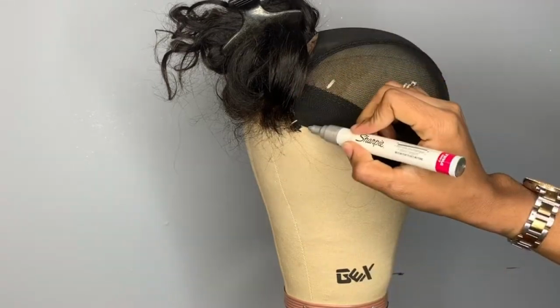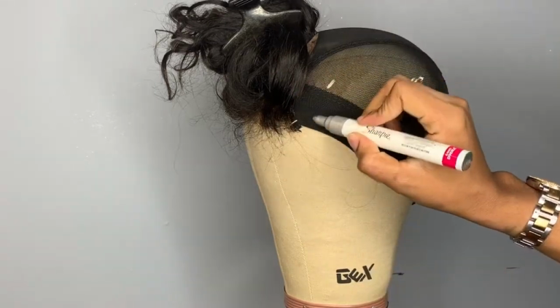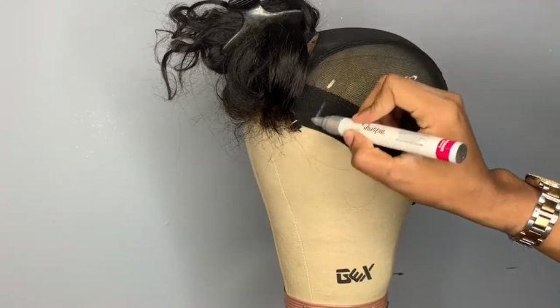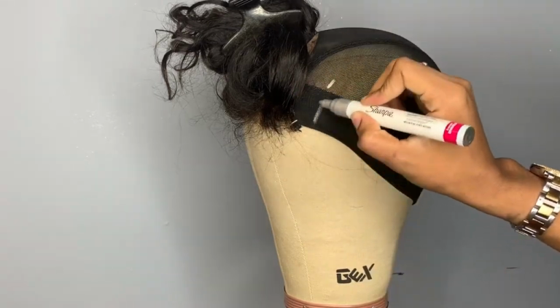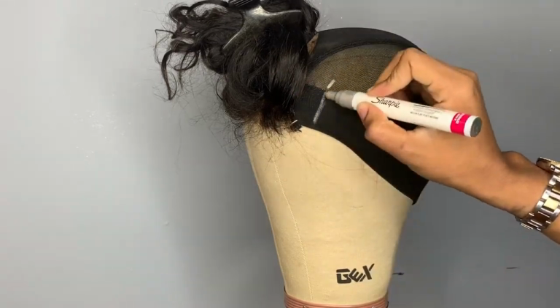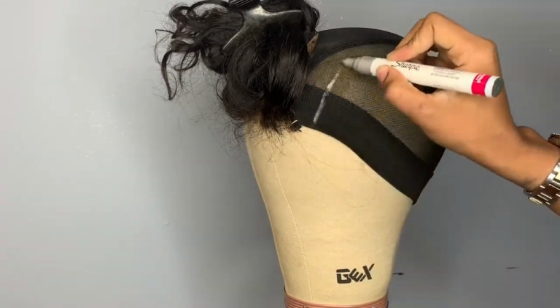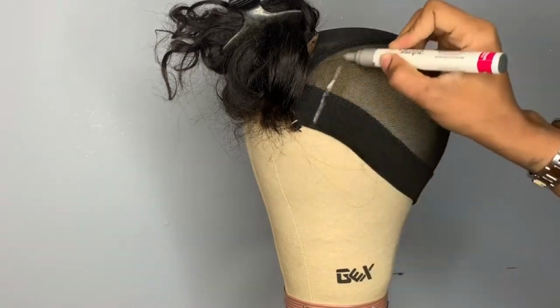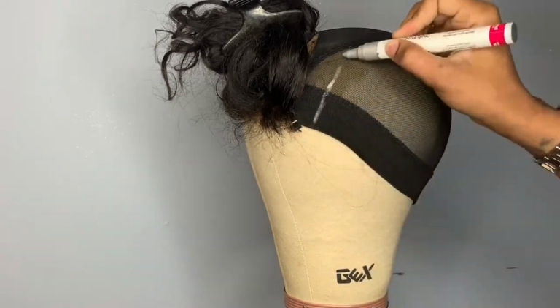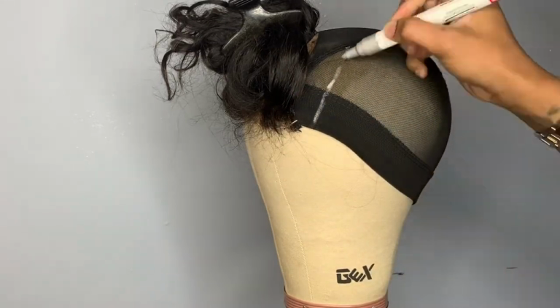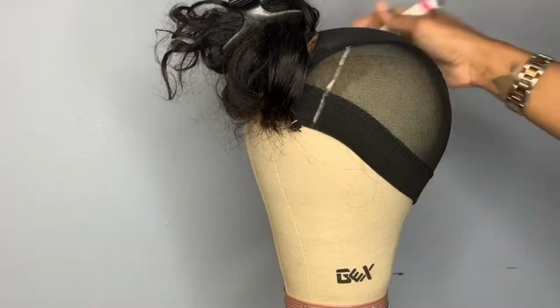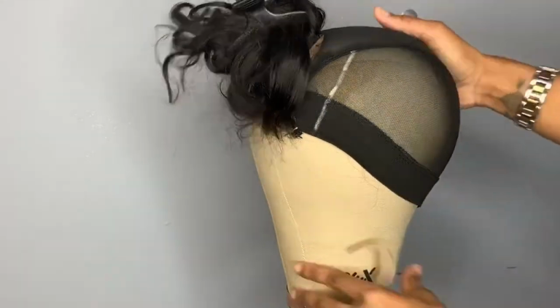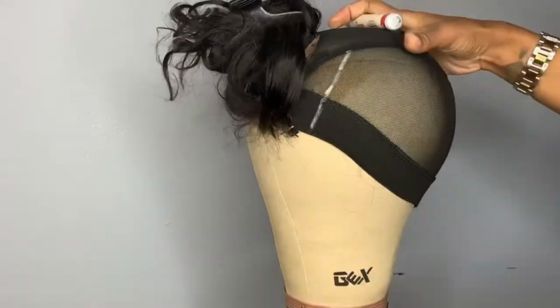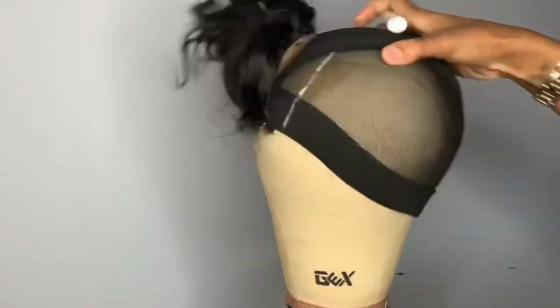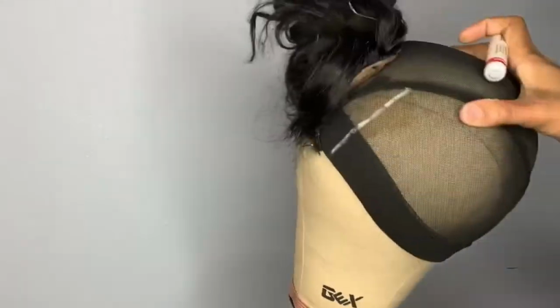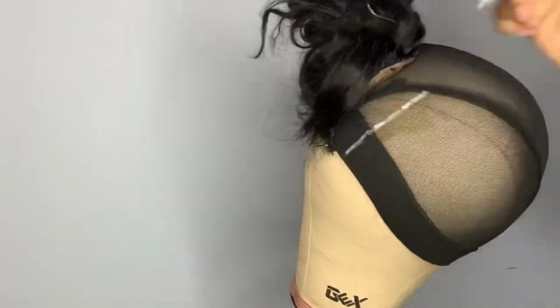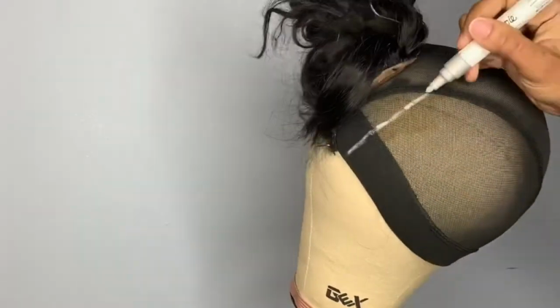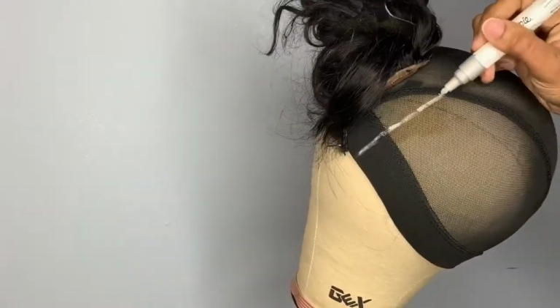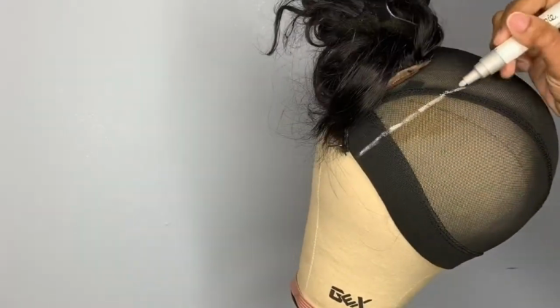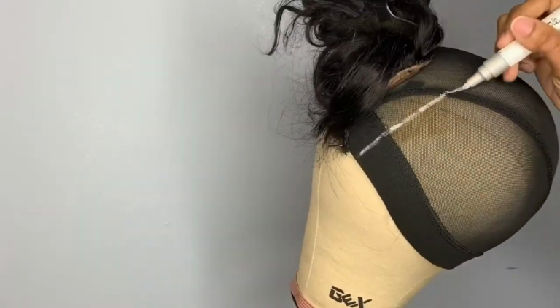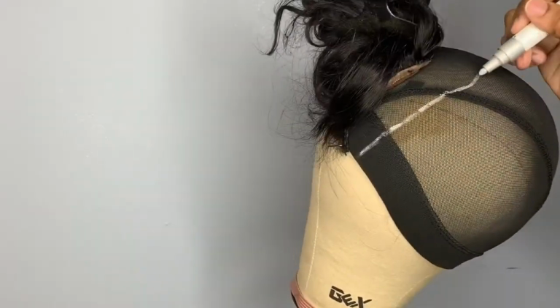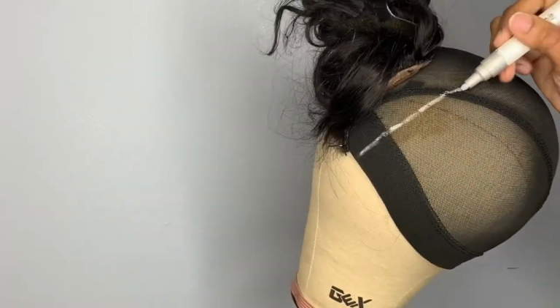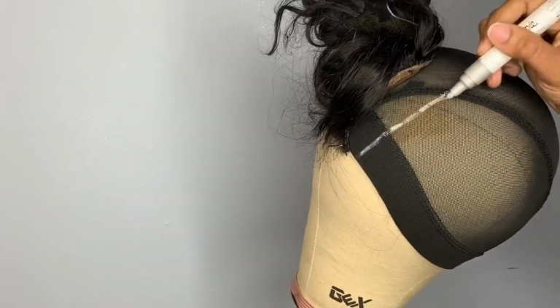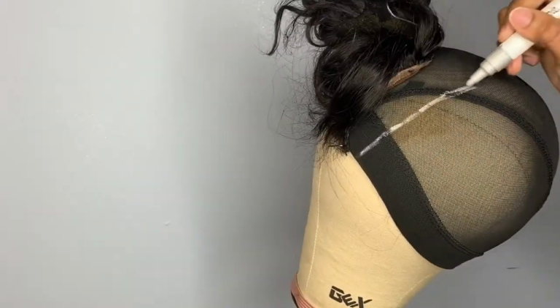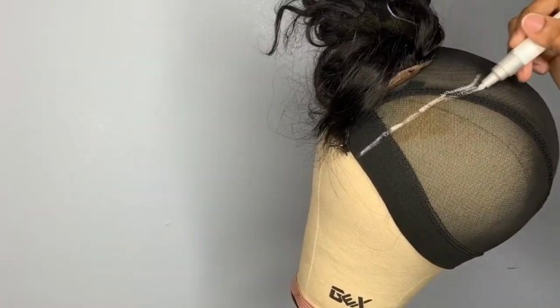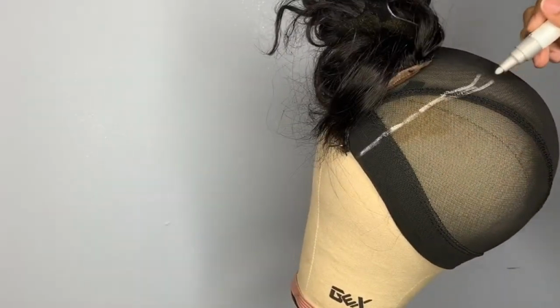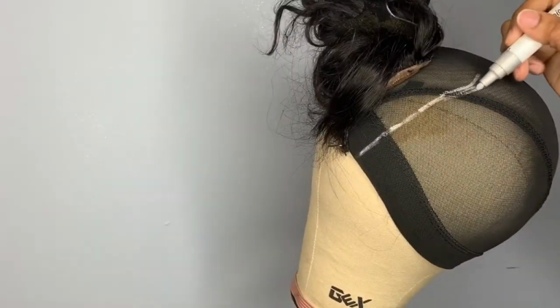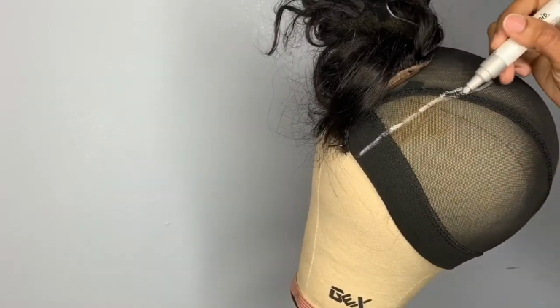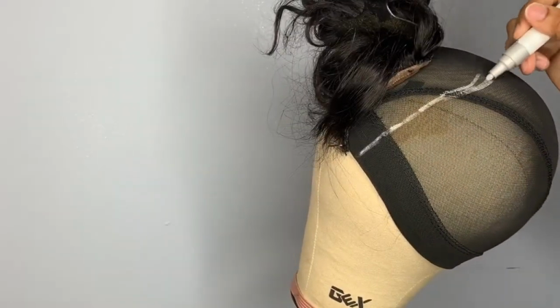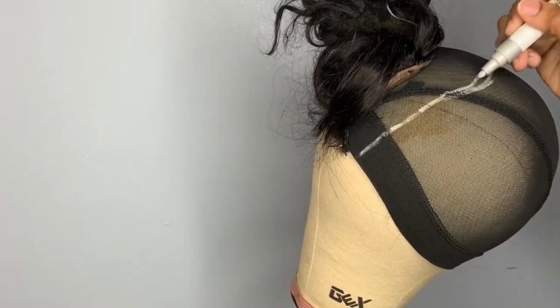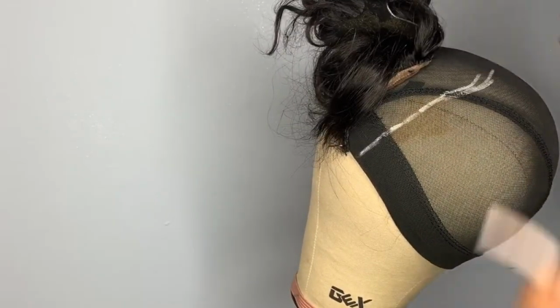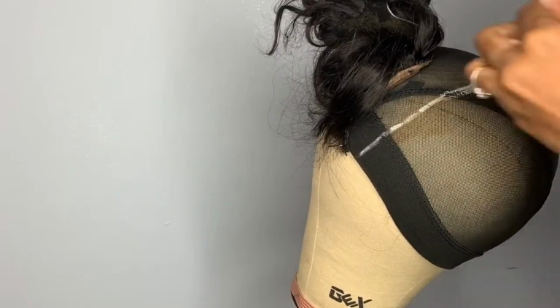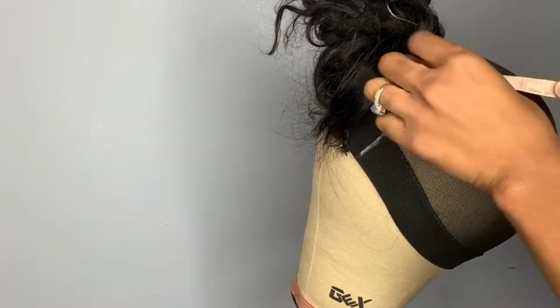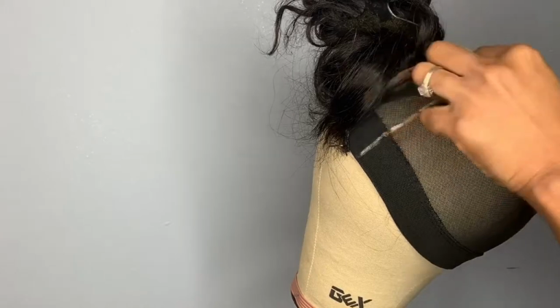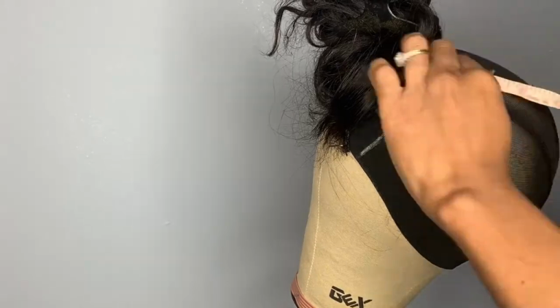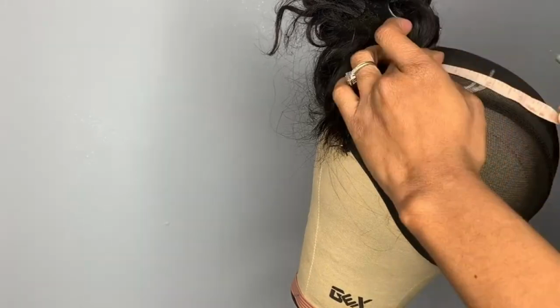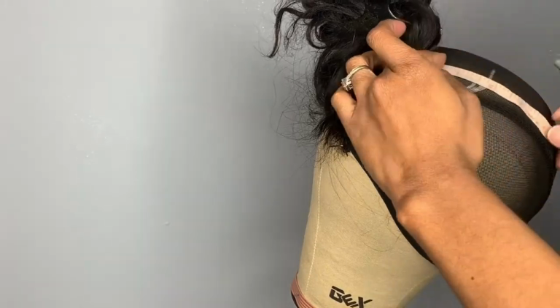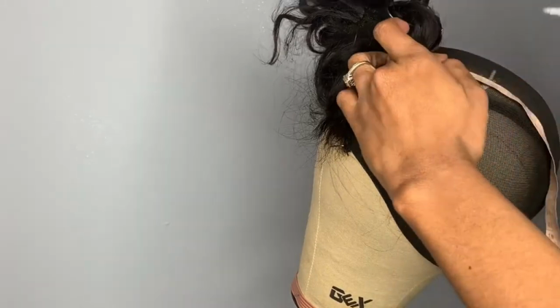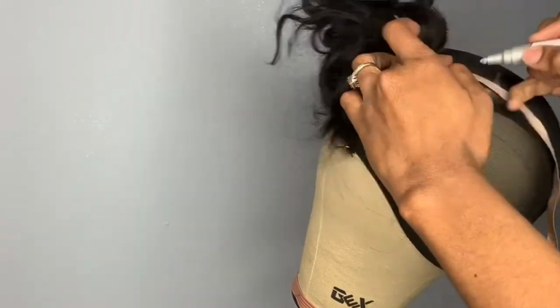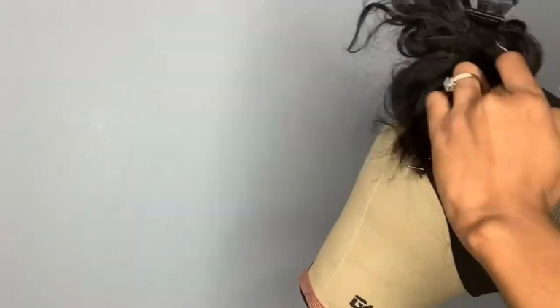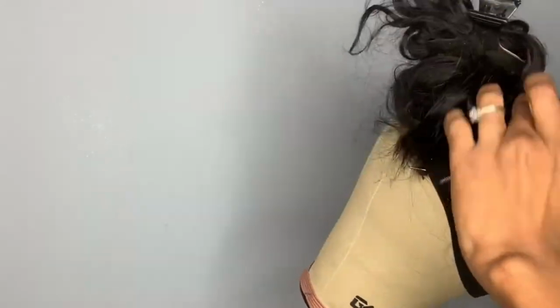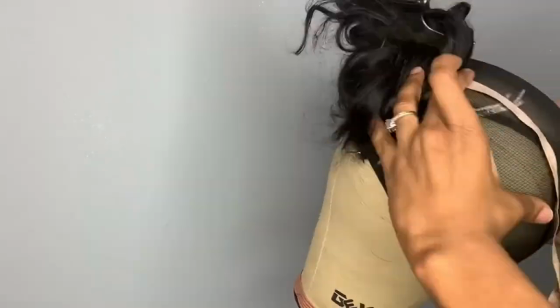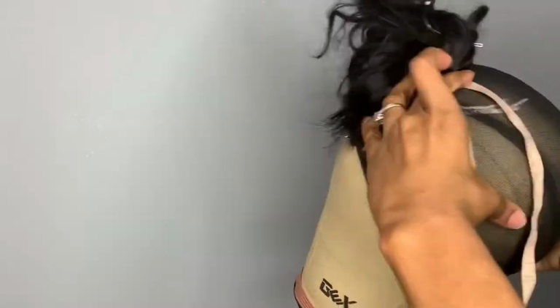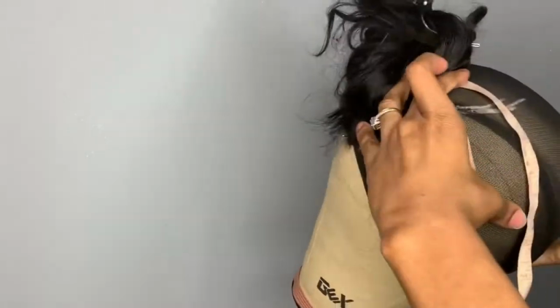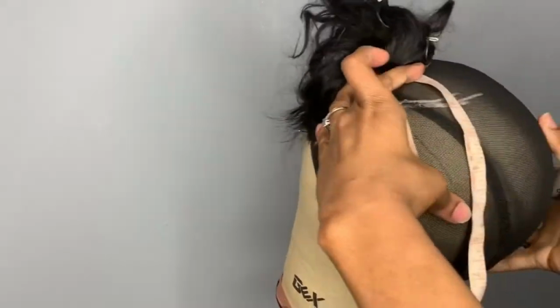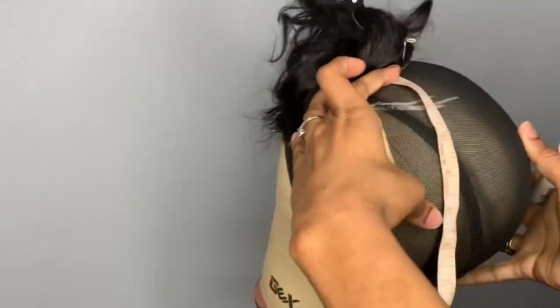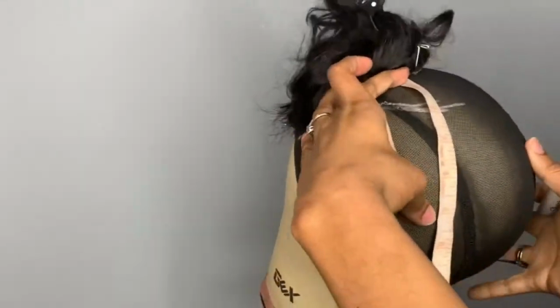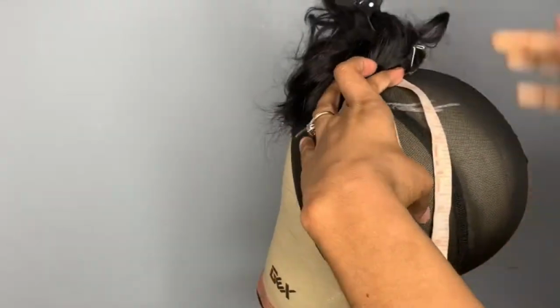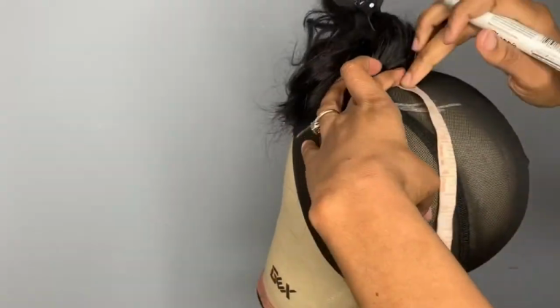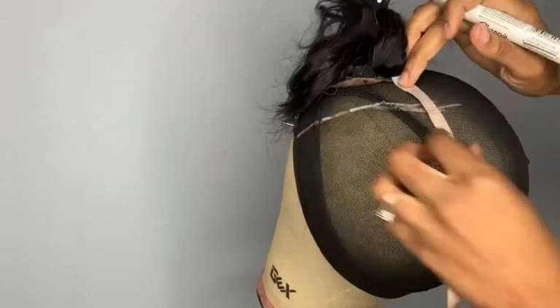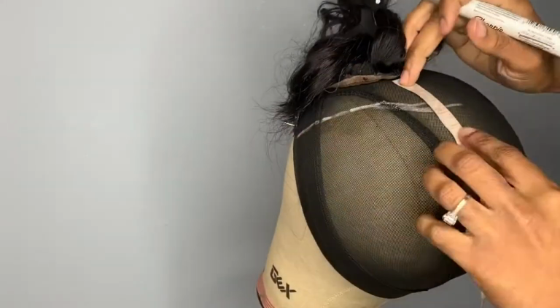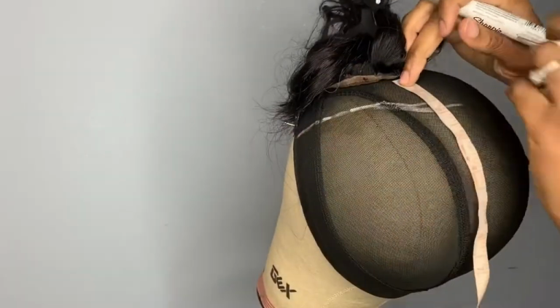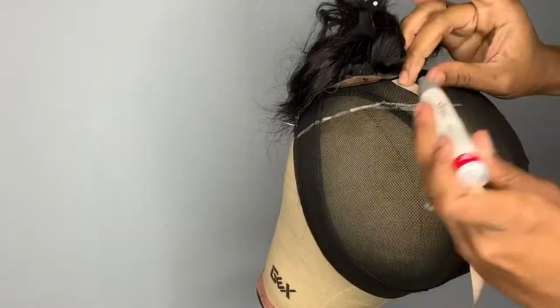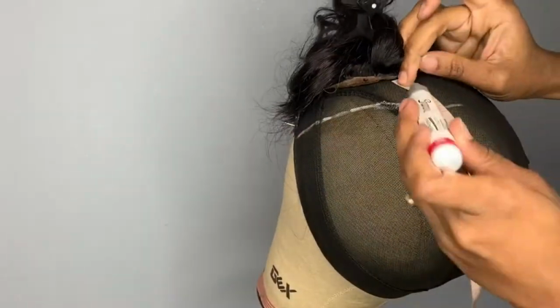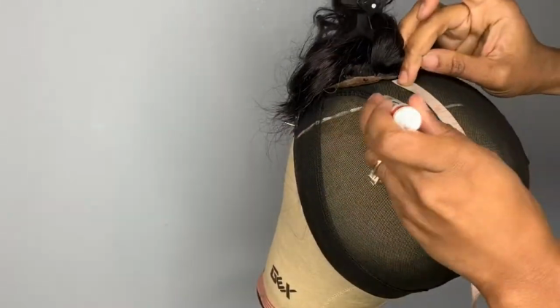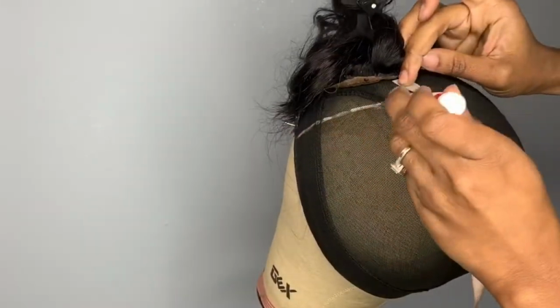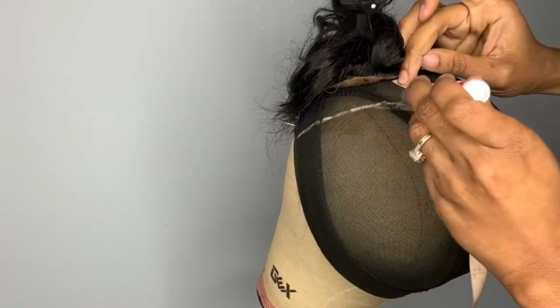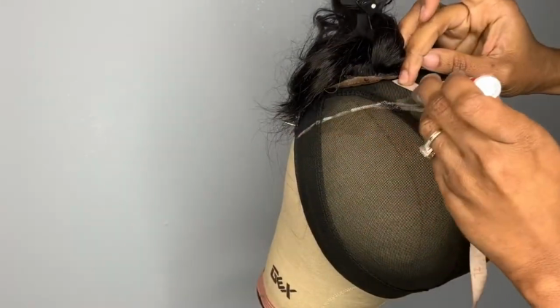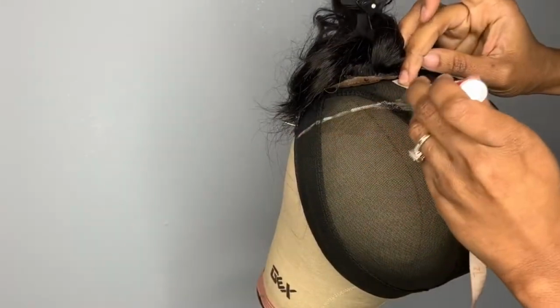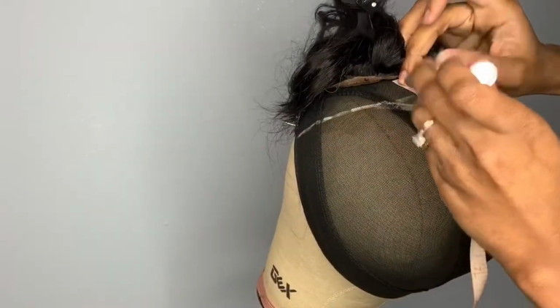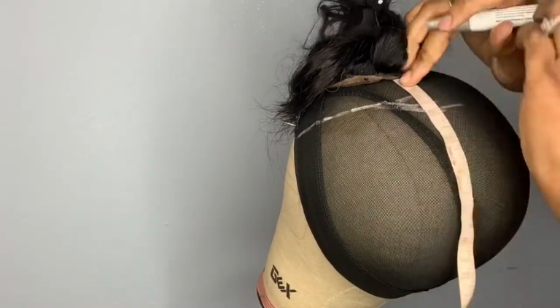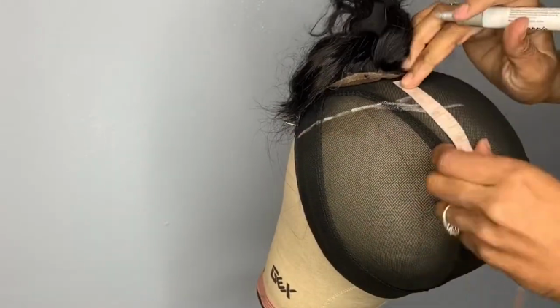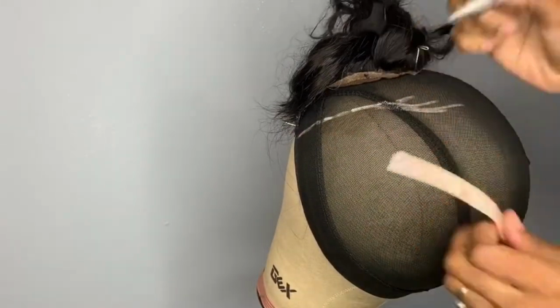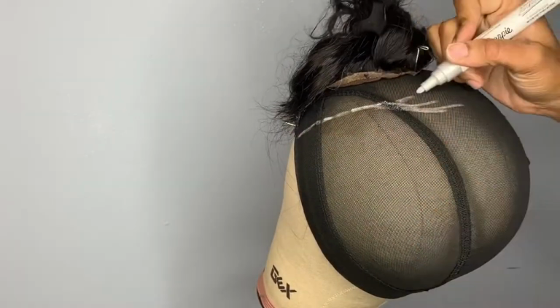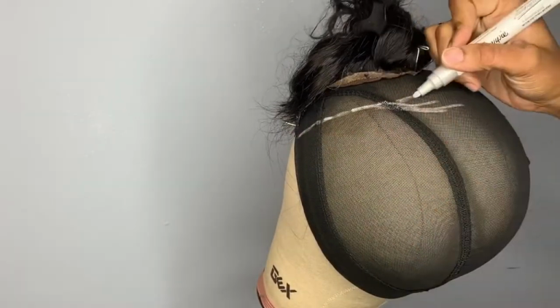So you're going to take your marker, crayon, or chalk and you want to create a guideline from one side to the other.